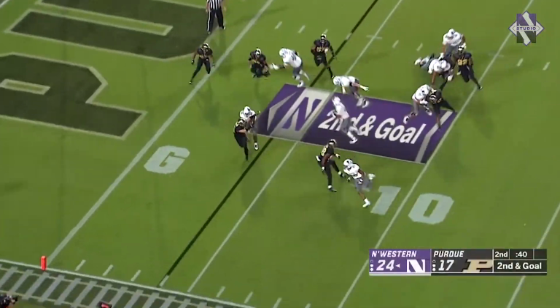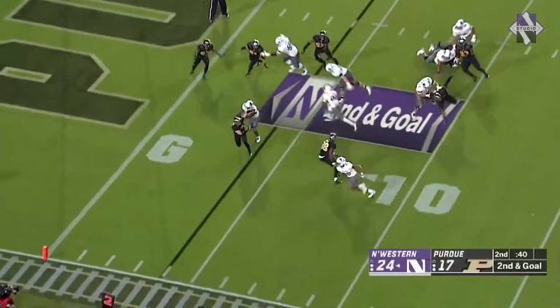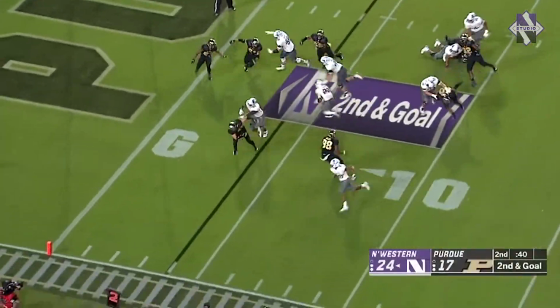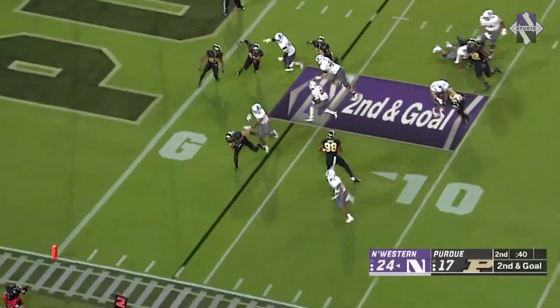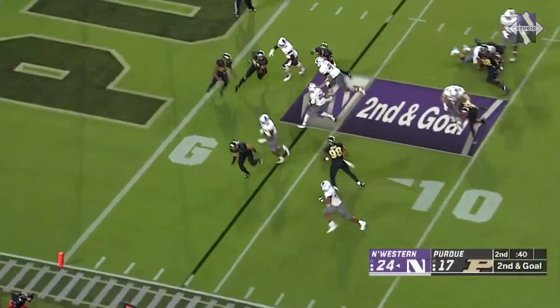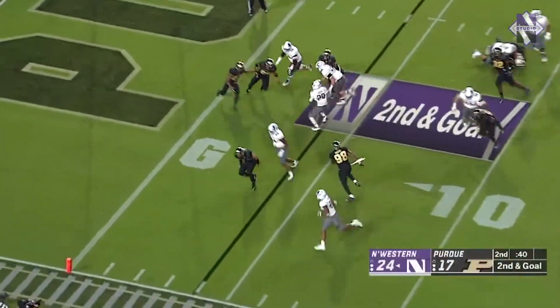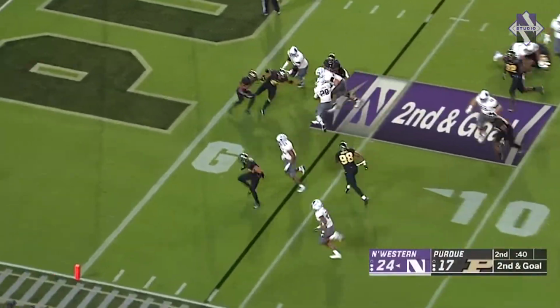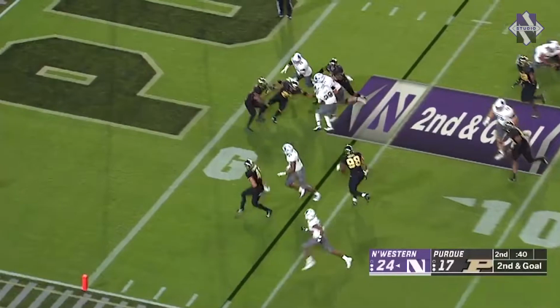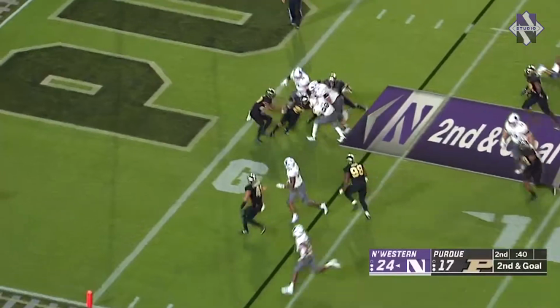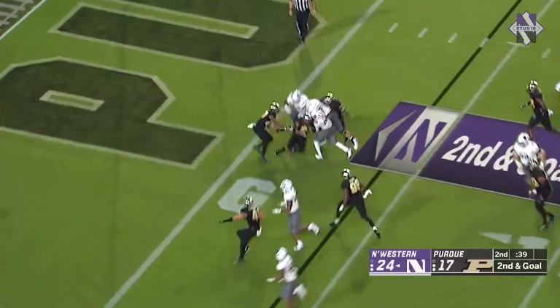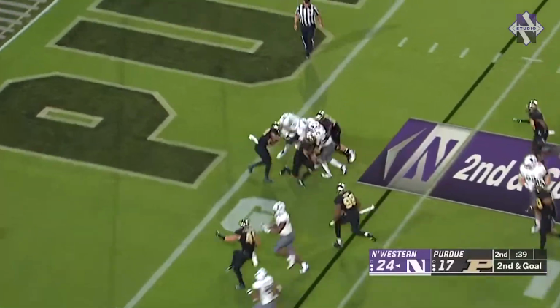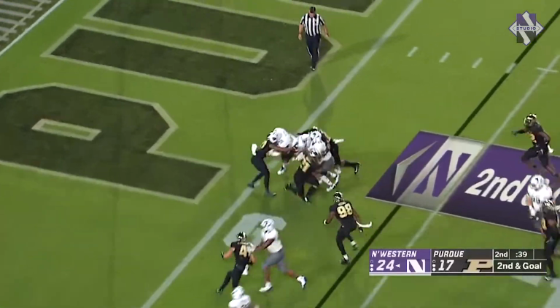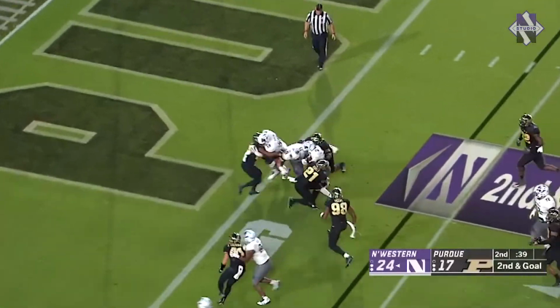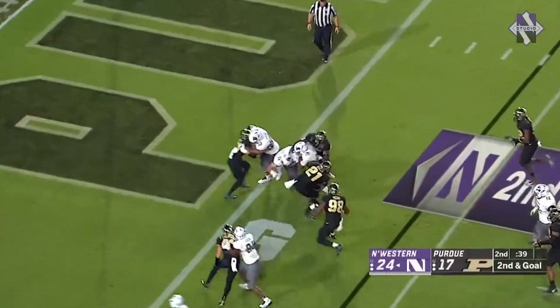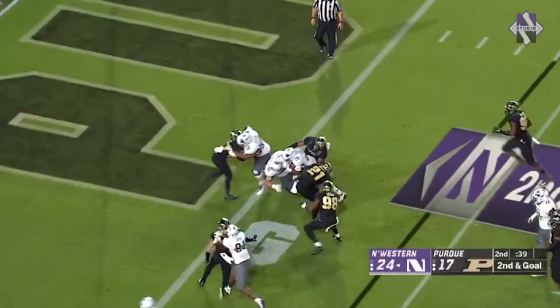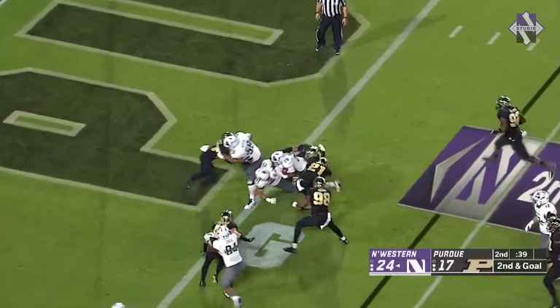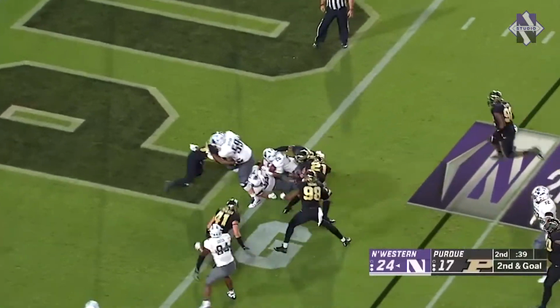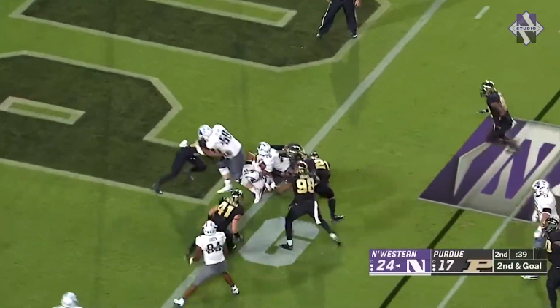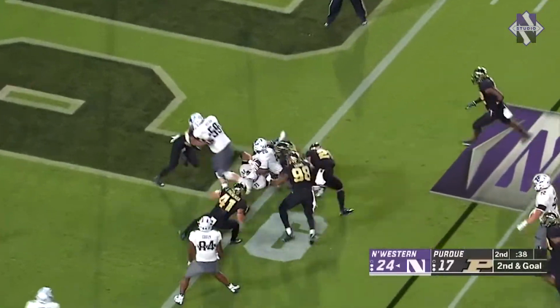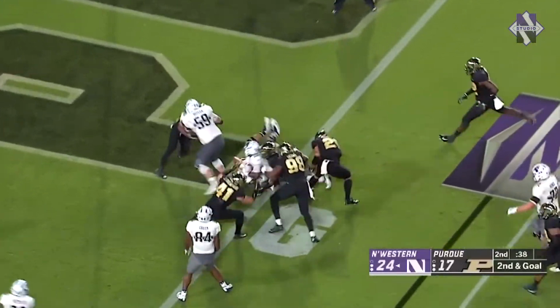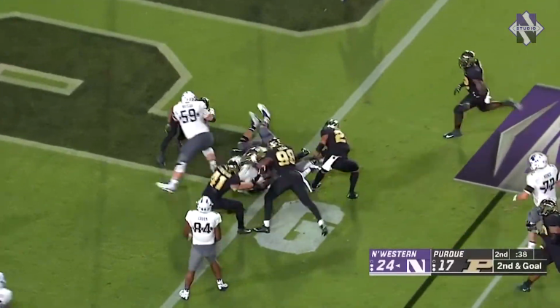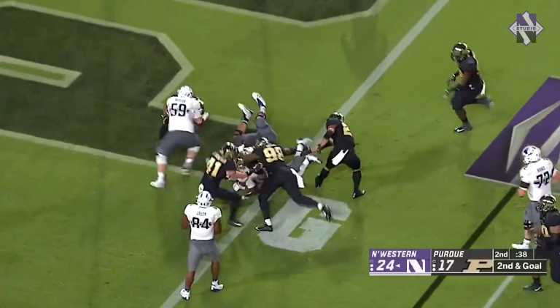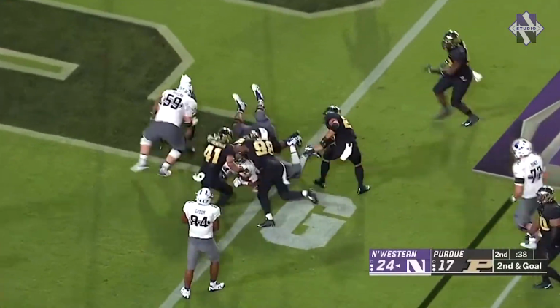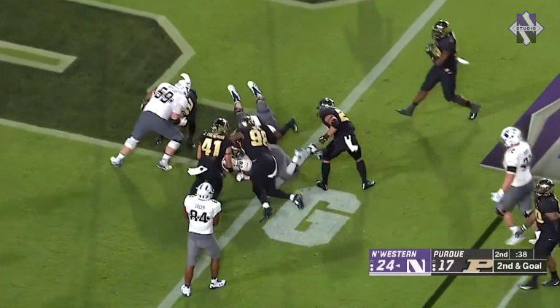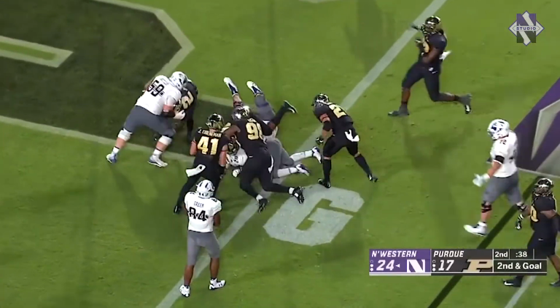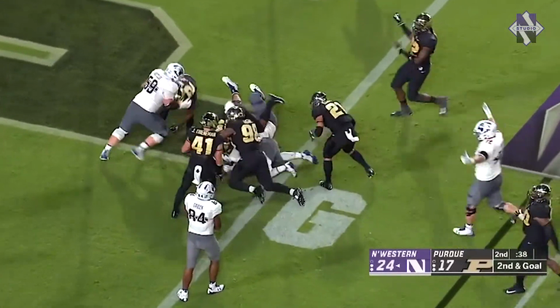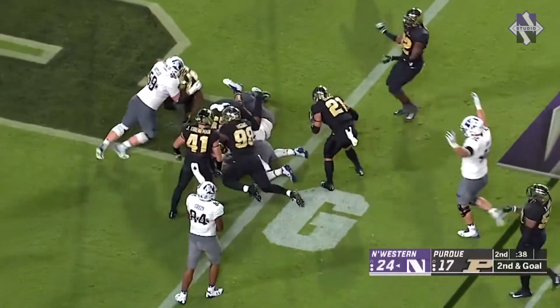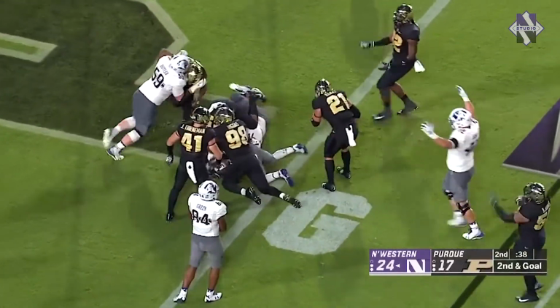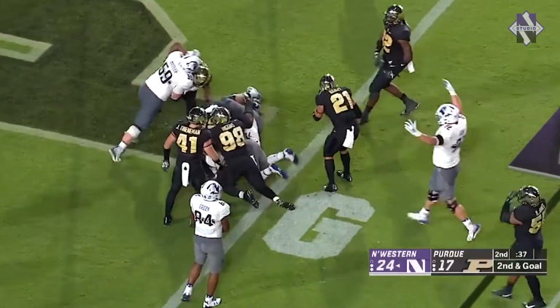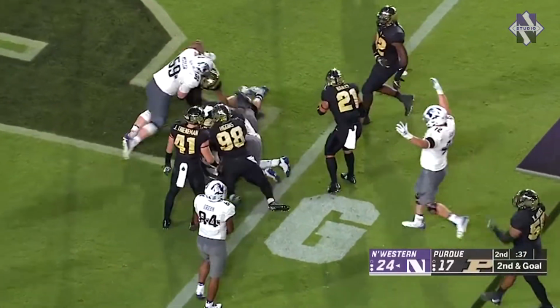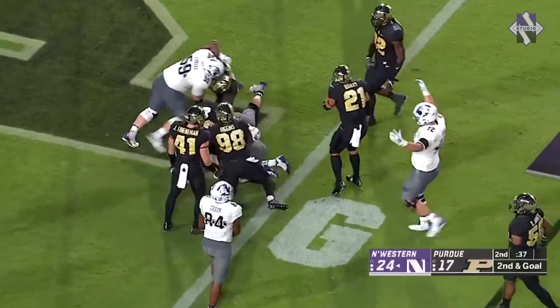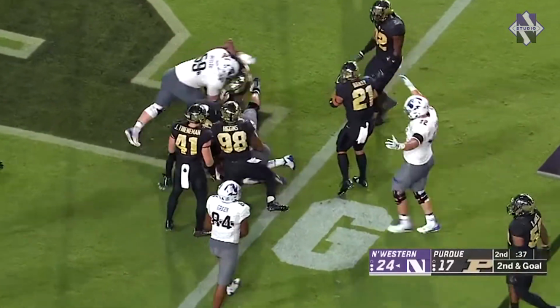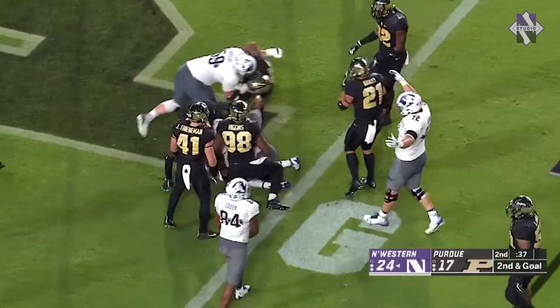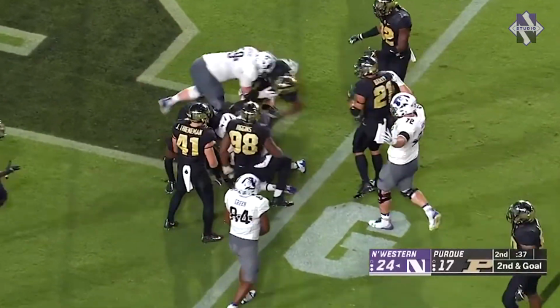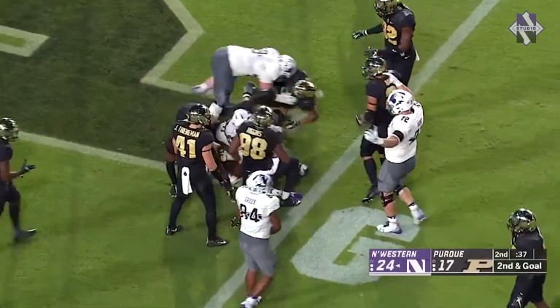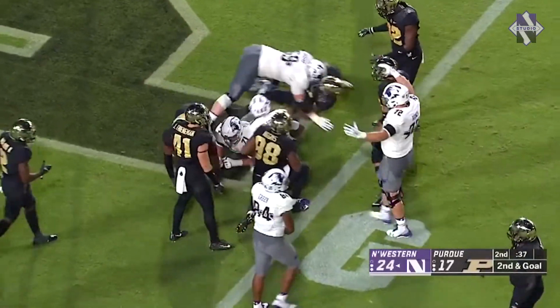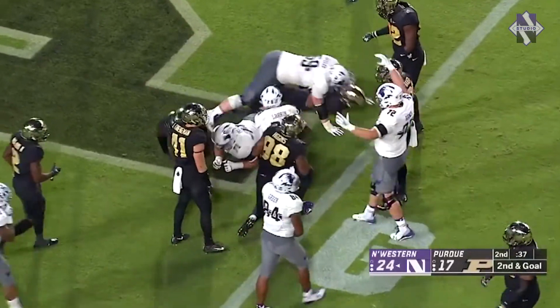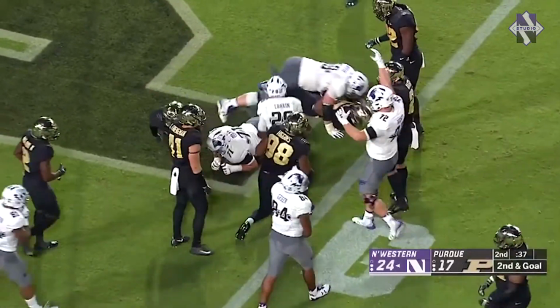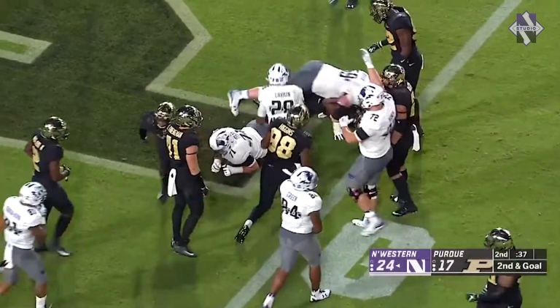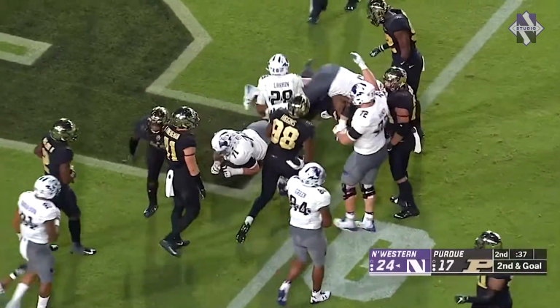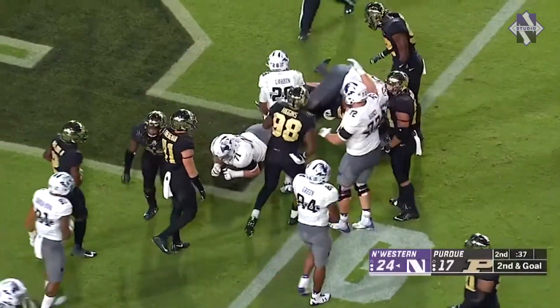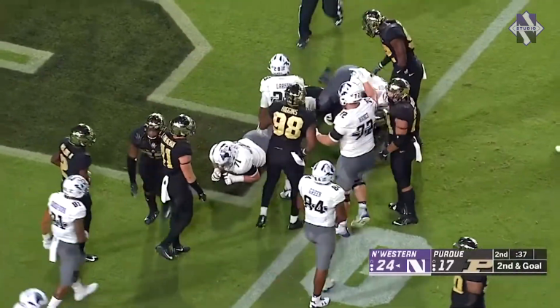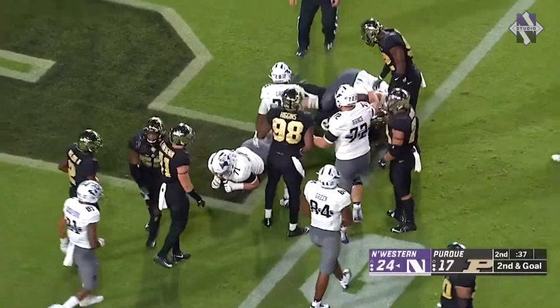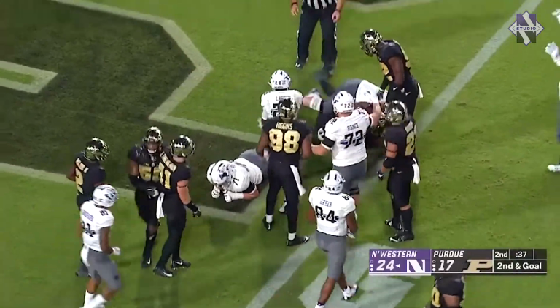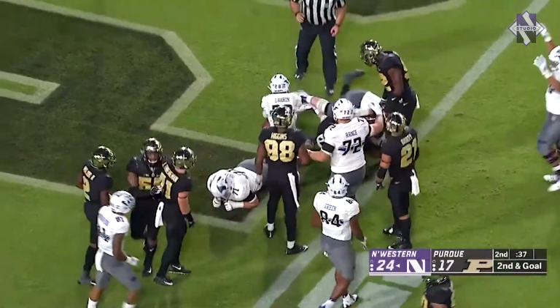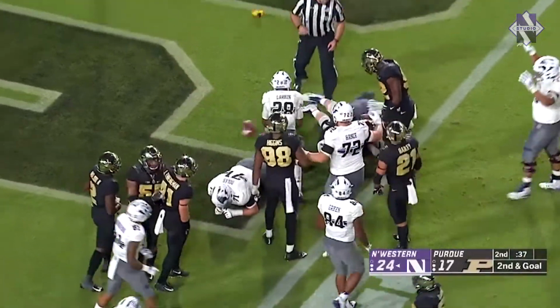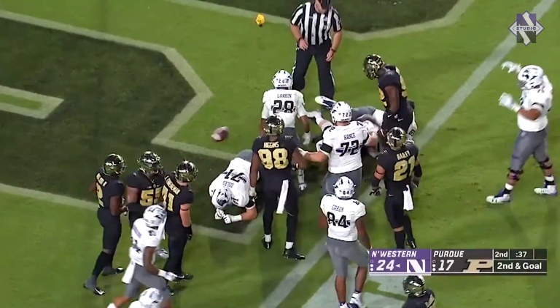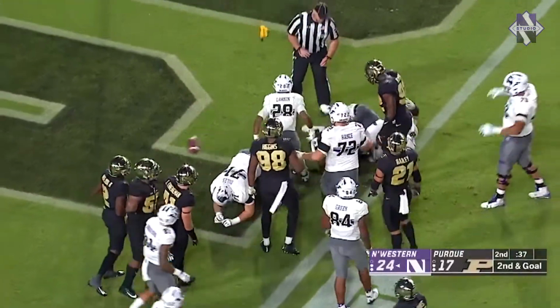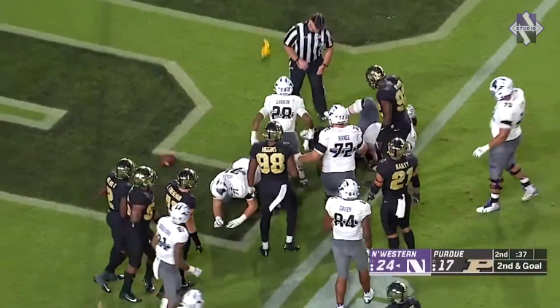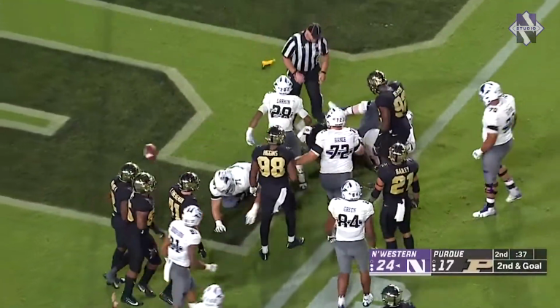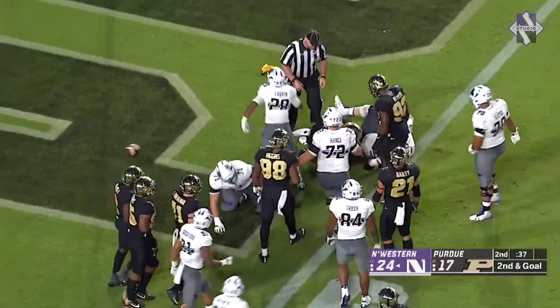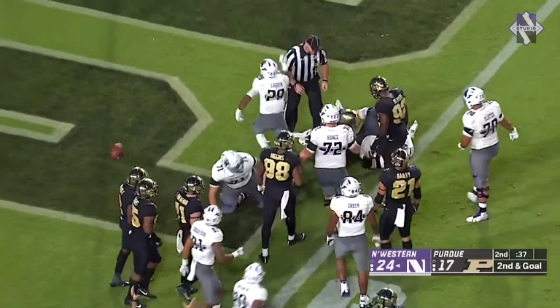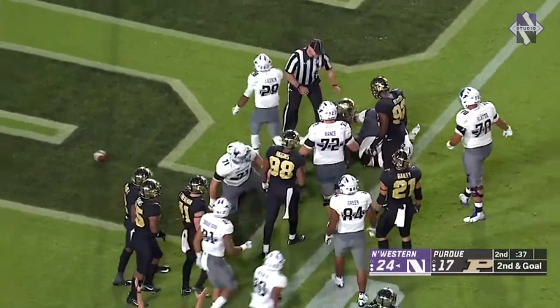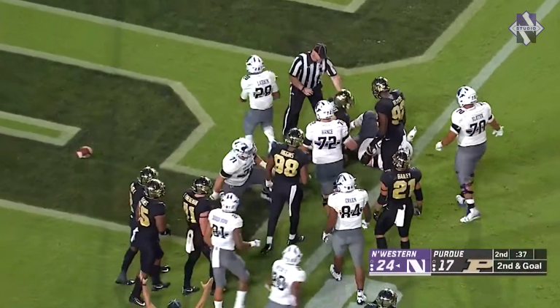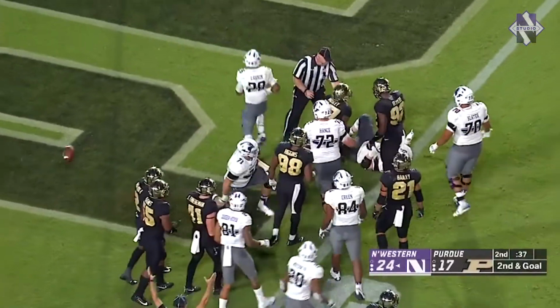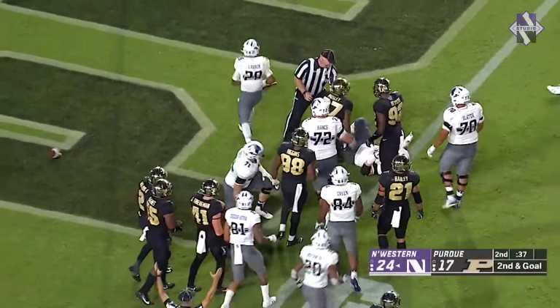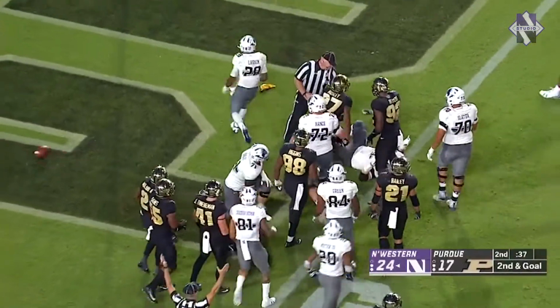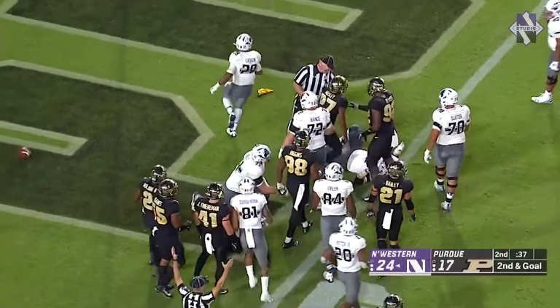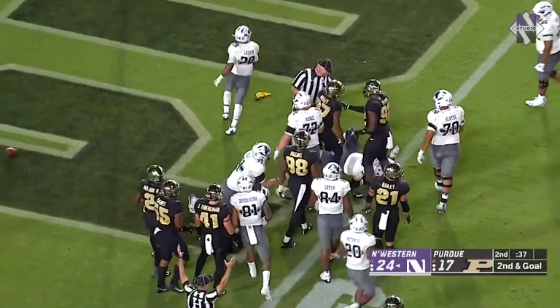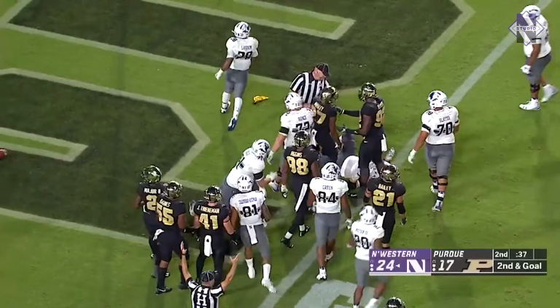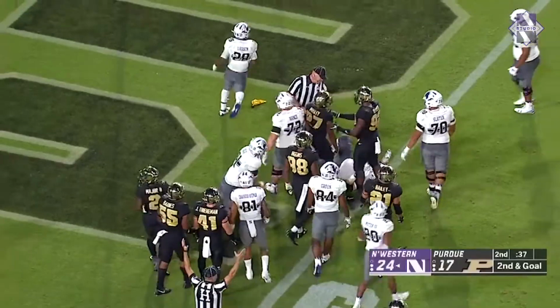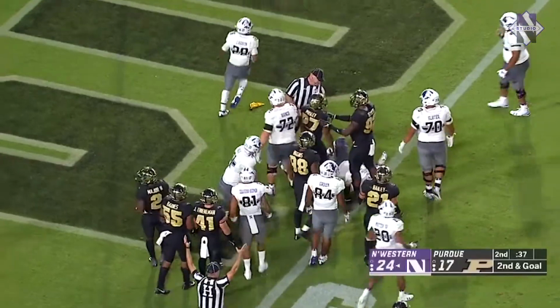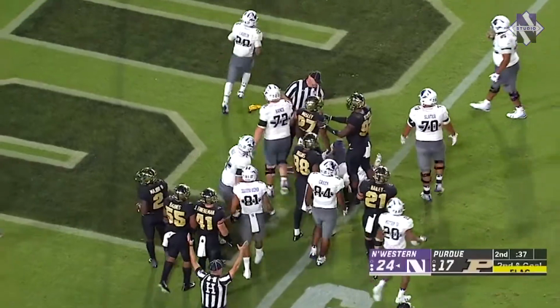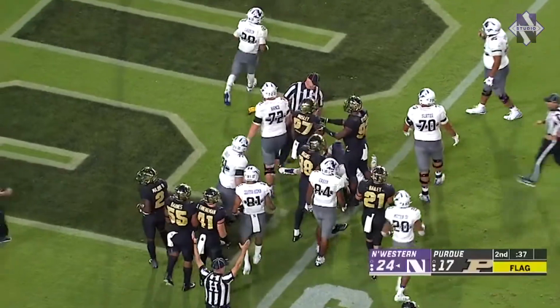Almost a mishandled exchange, but Larkin kept the ball. And on that Wildcat play, he gets into the end zone.